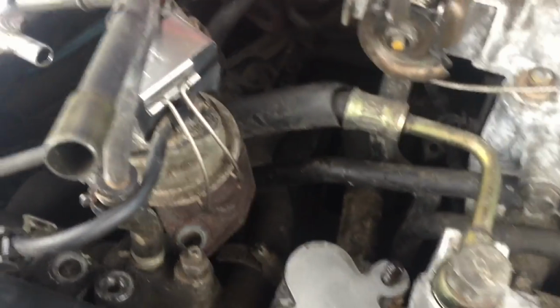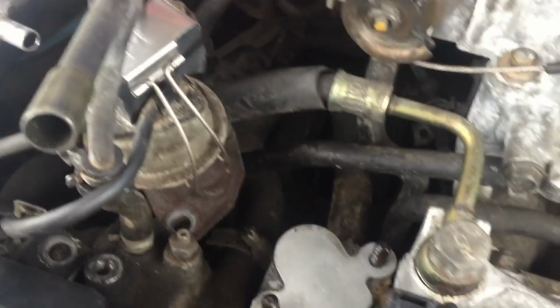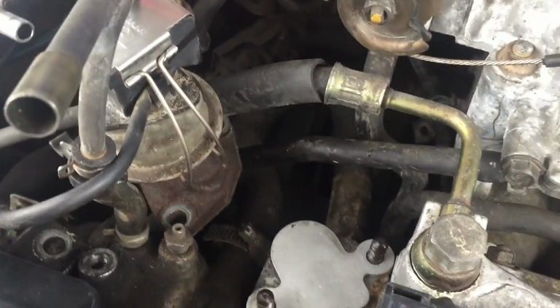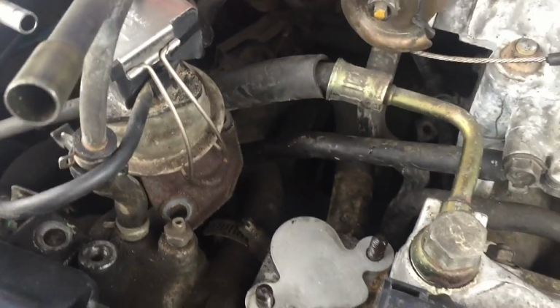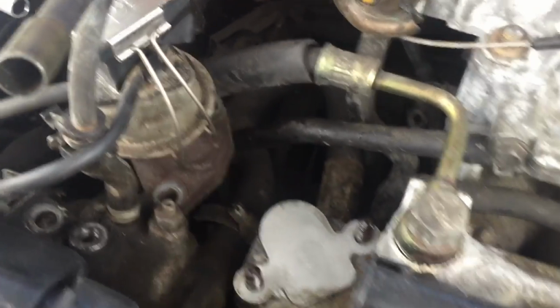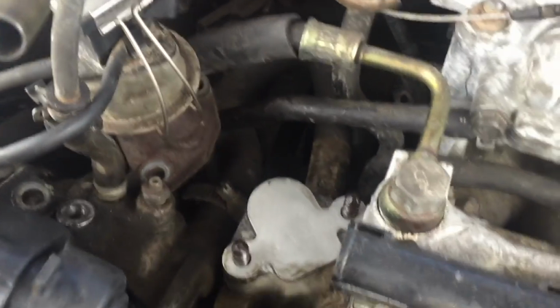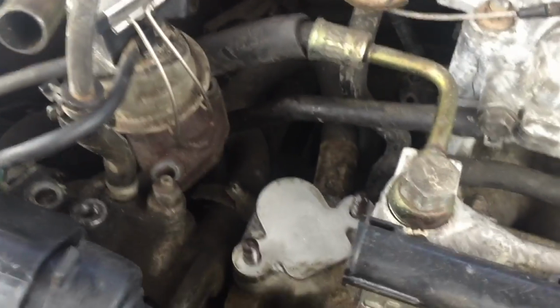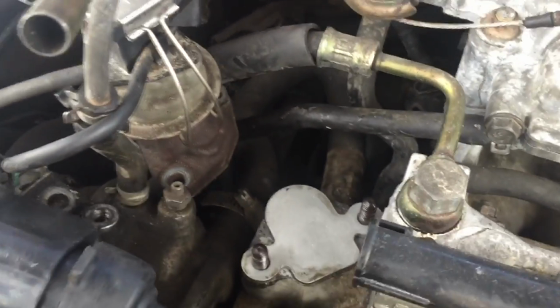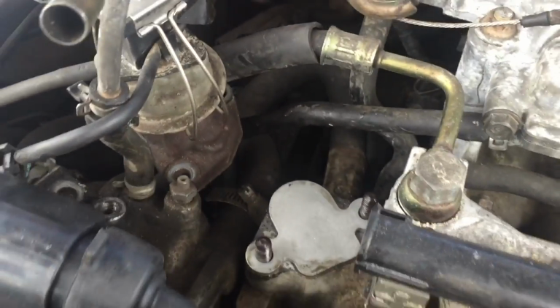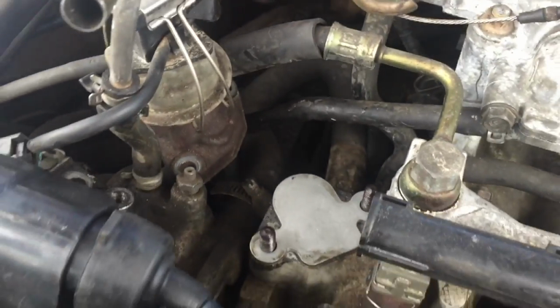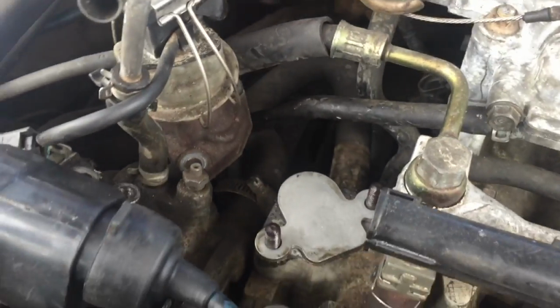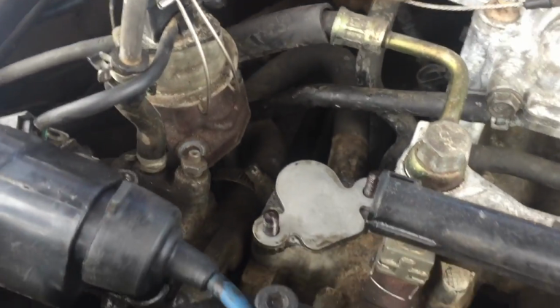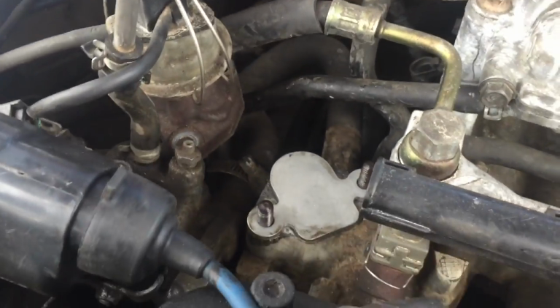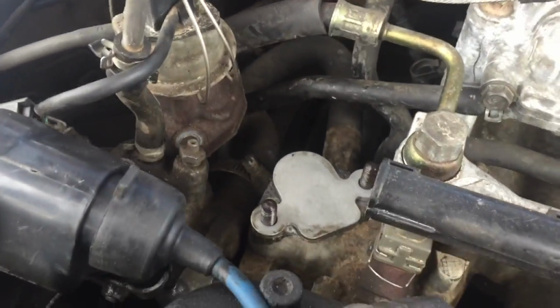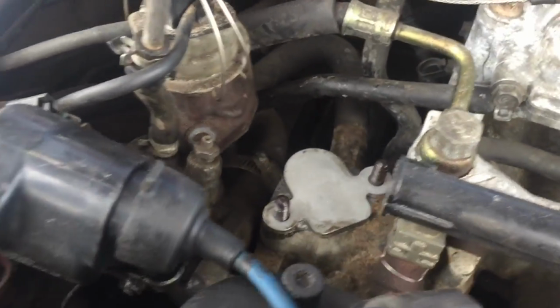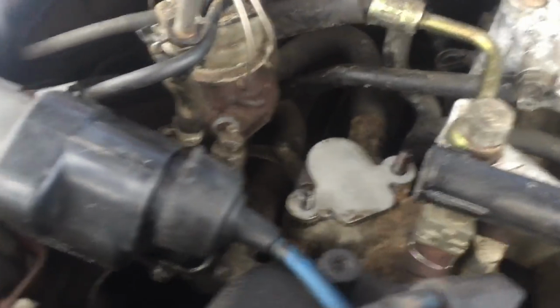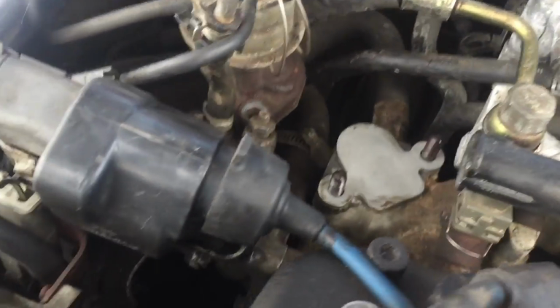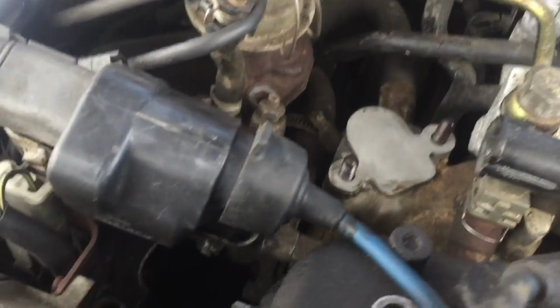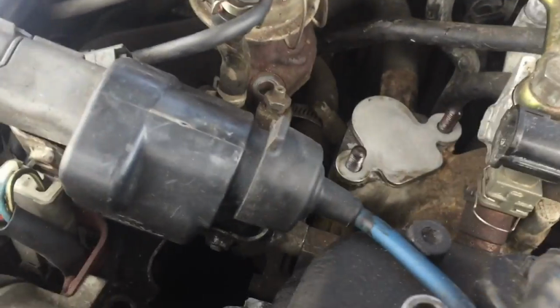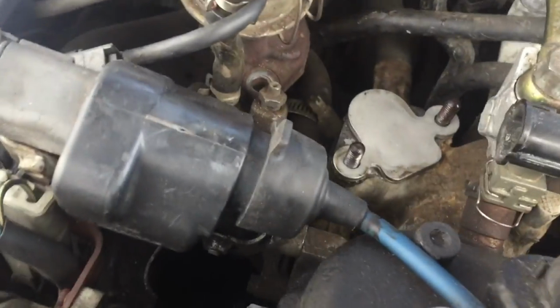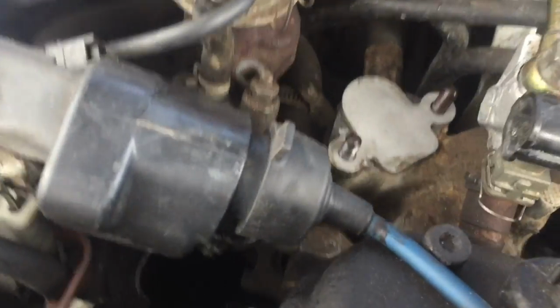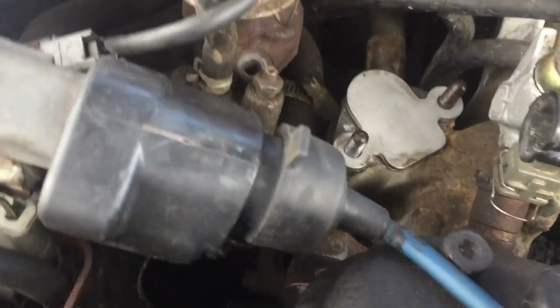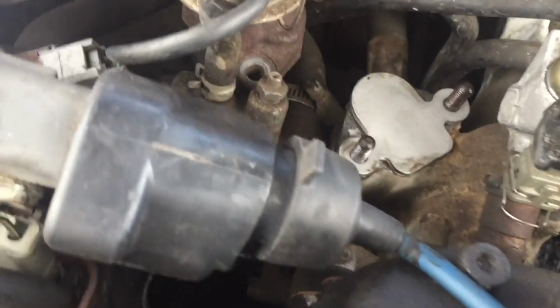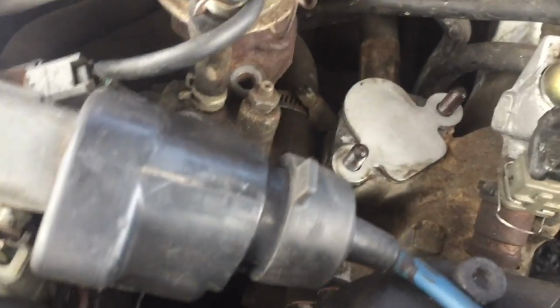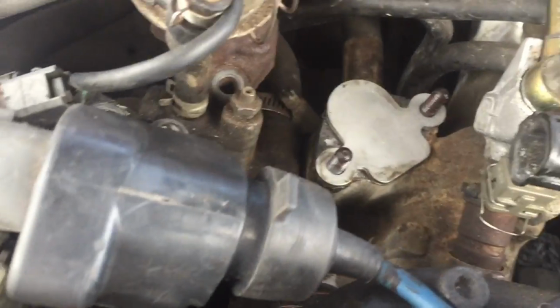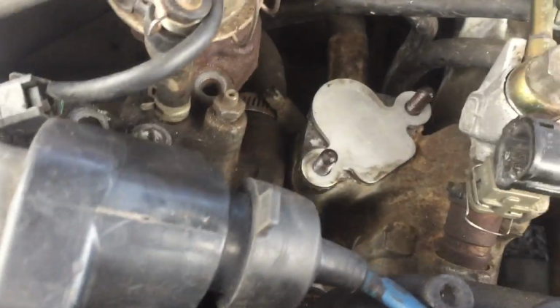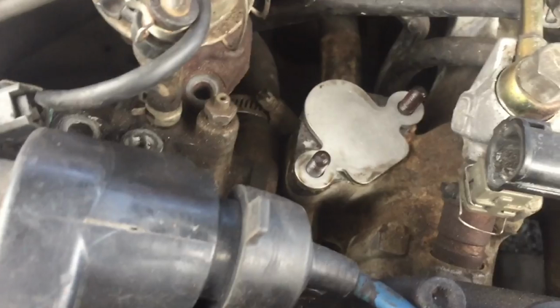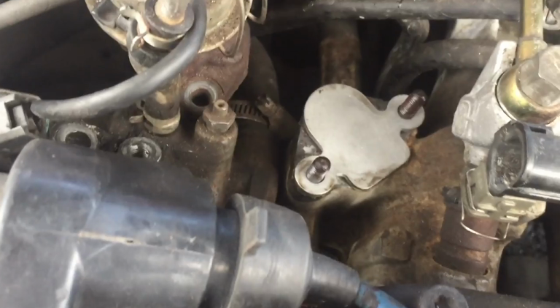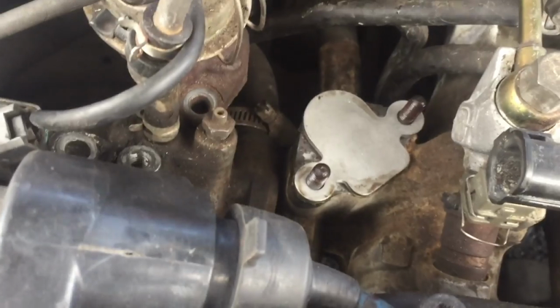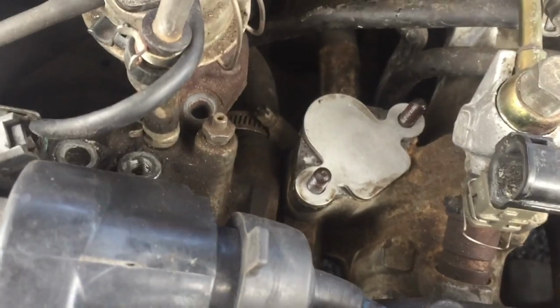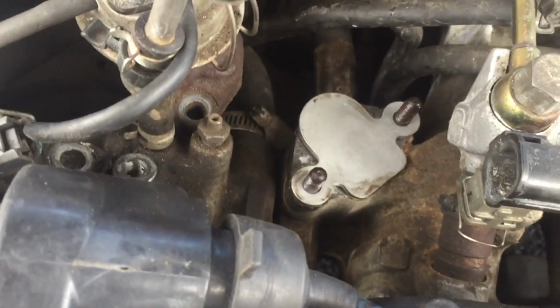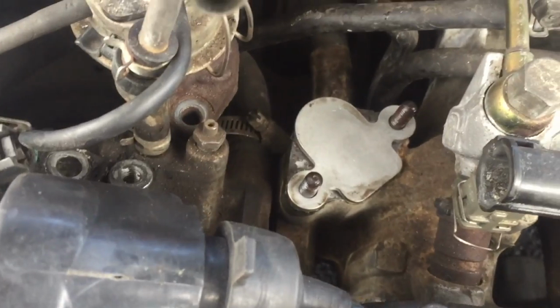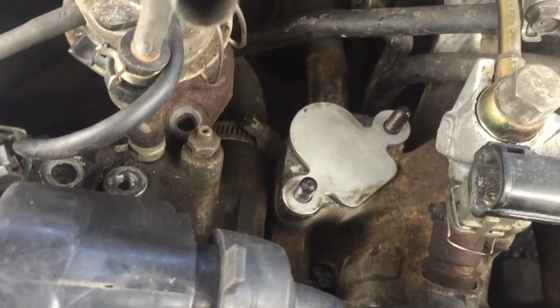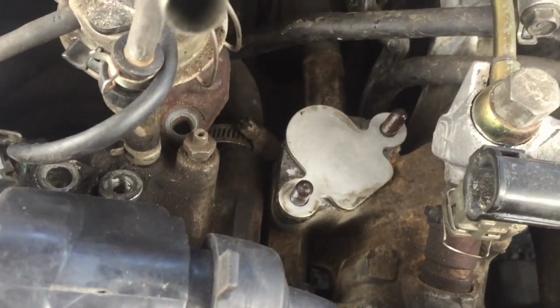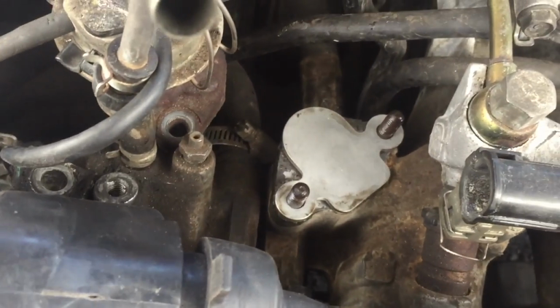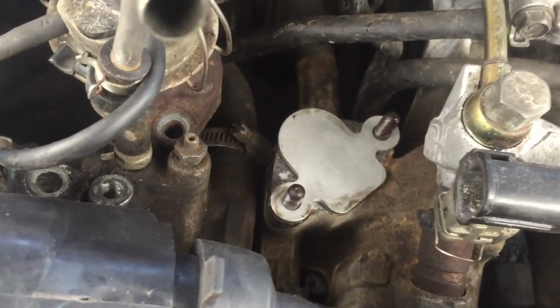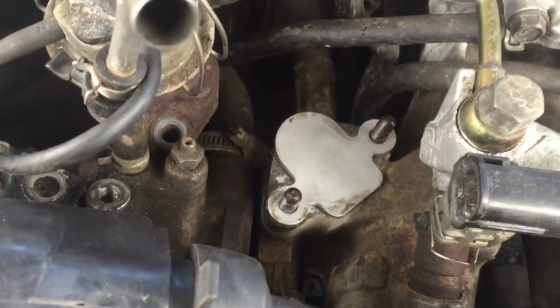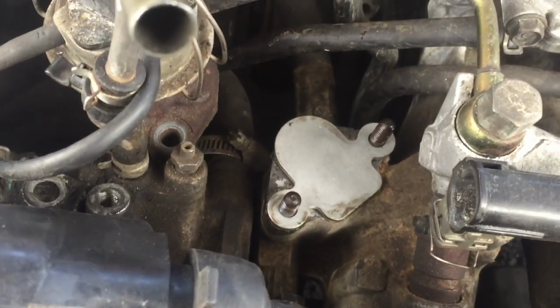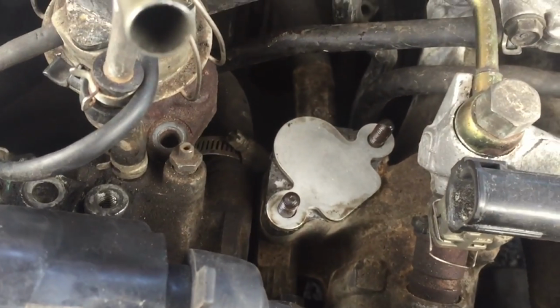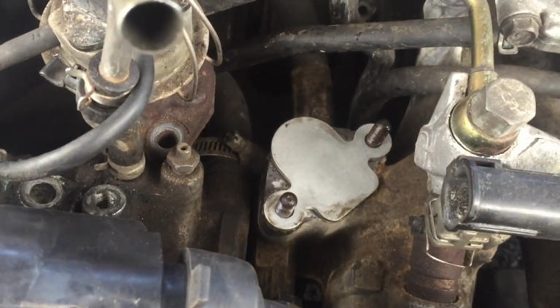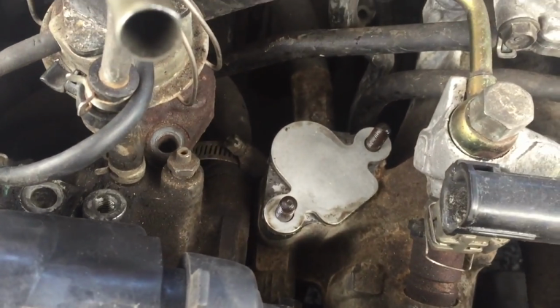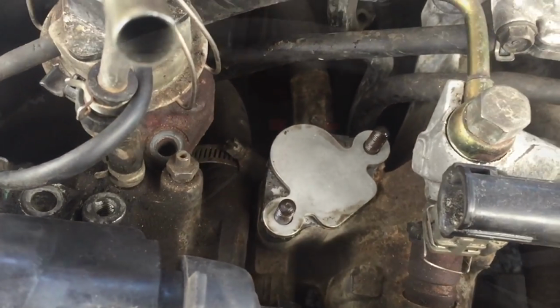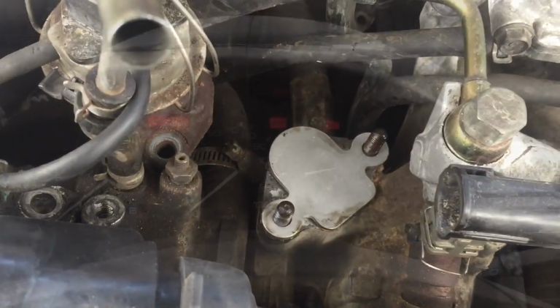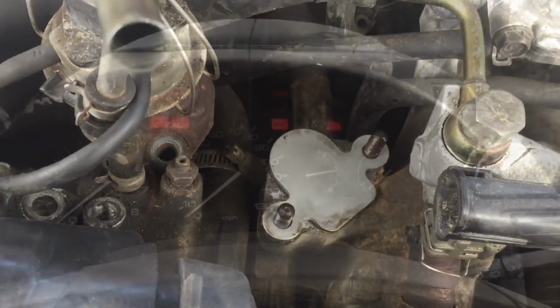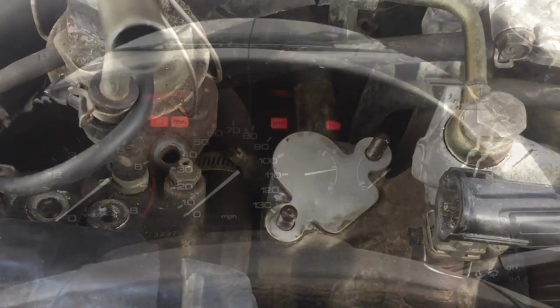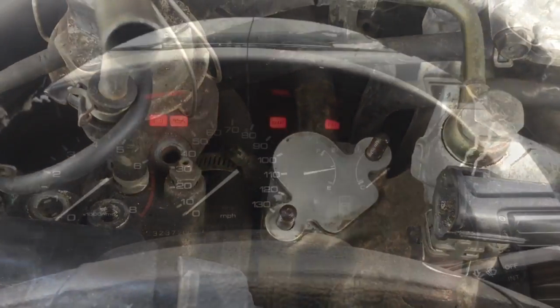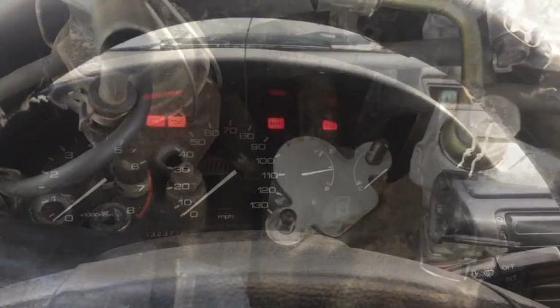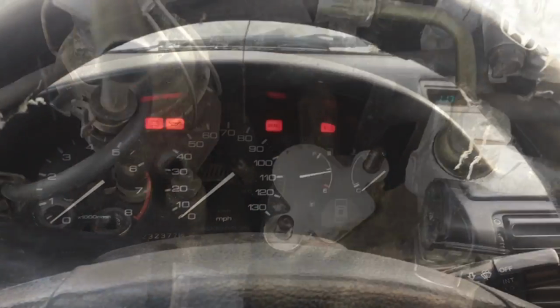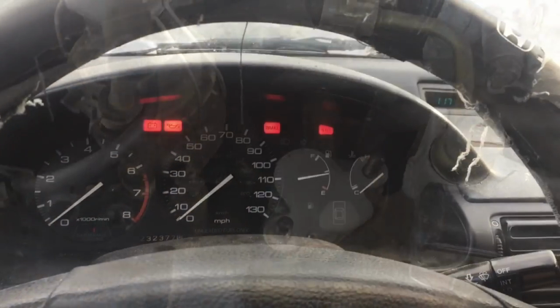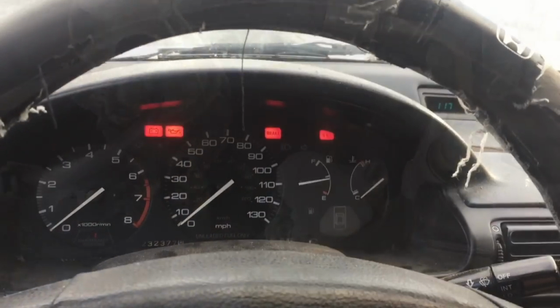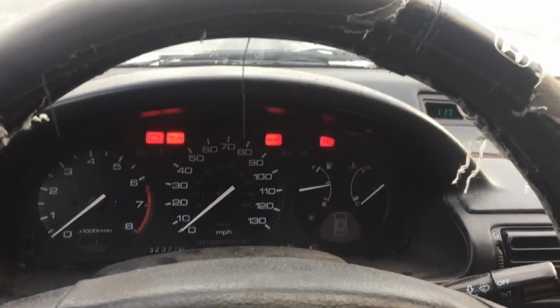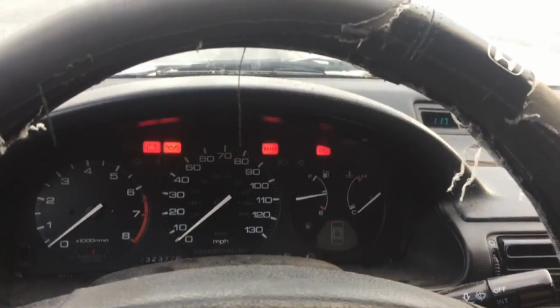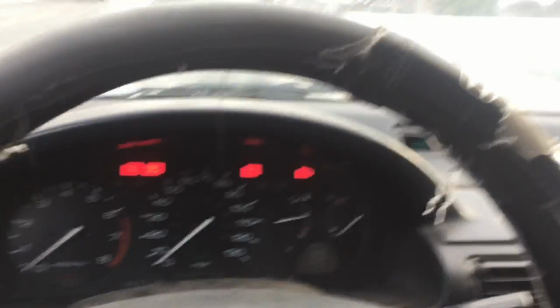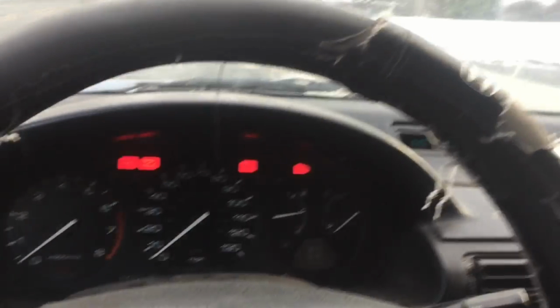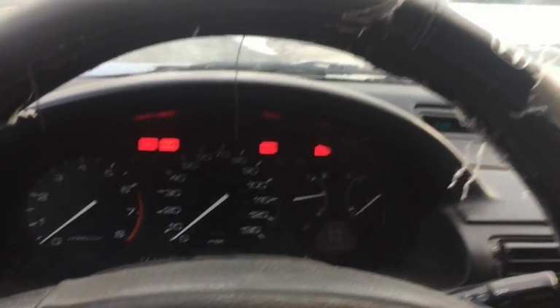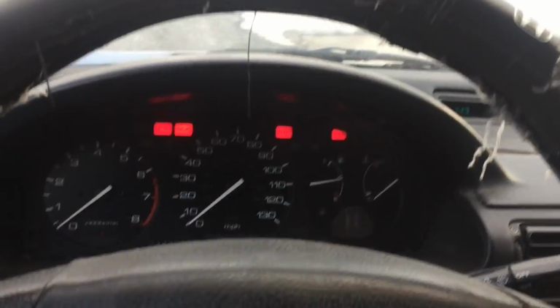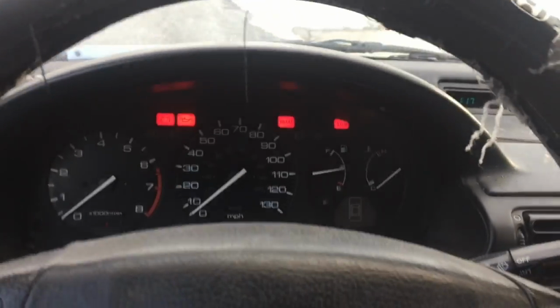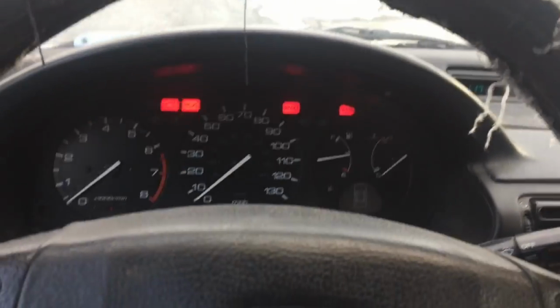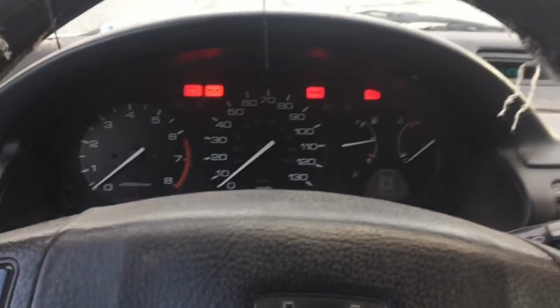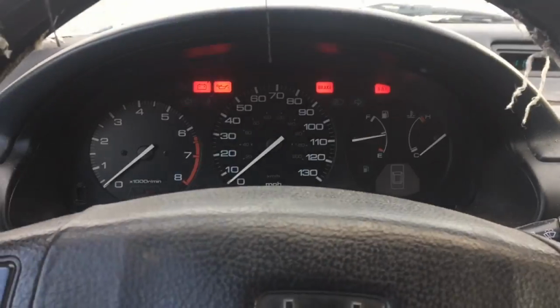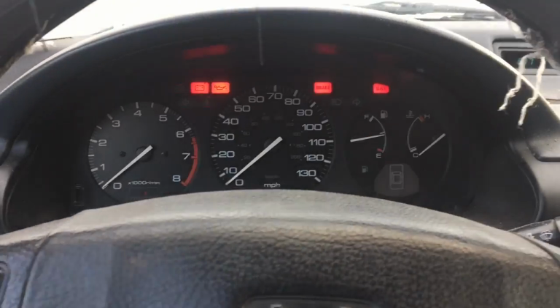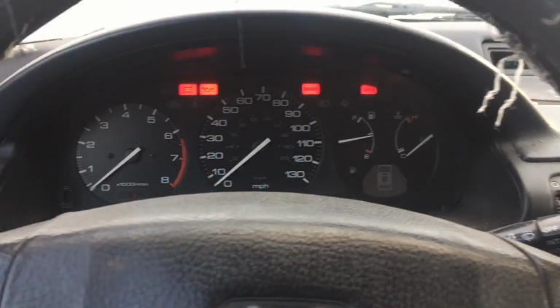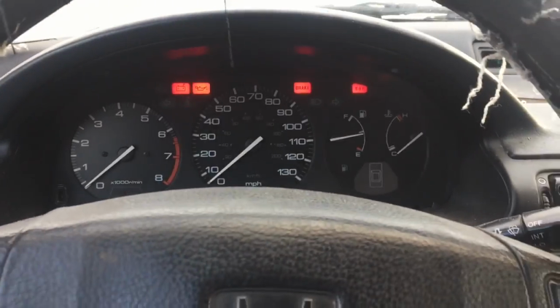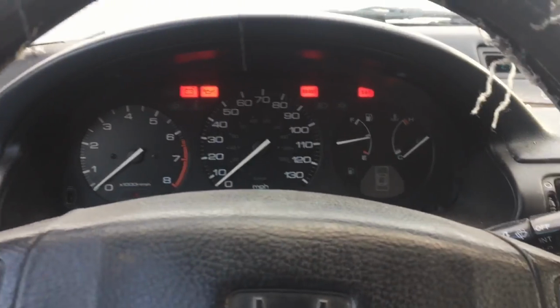Alright, that's how it looks - took a little bit of elbow grease but it's on there. Just put everything back on and we'll go for a test drive. Alright, here we go - first start.